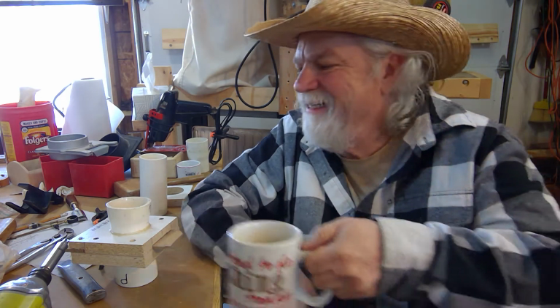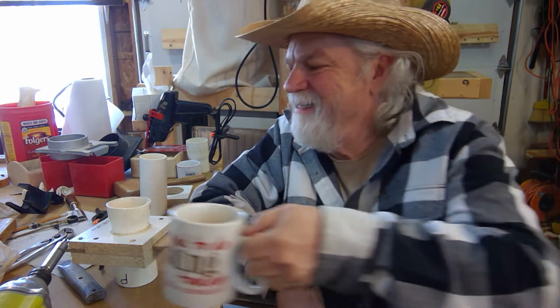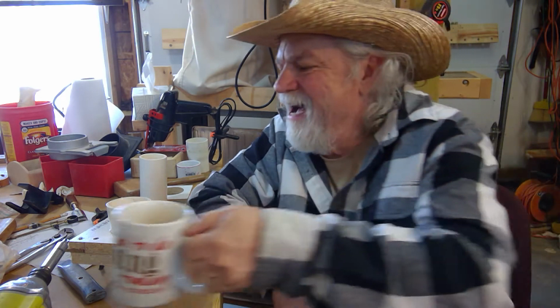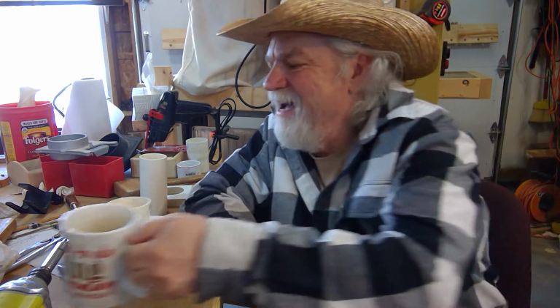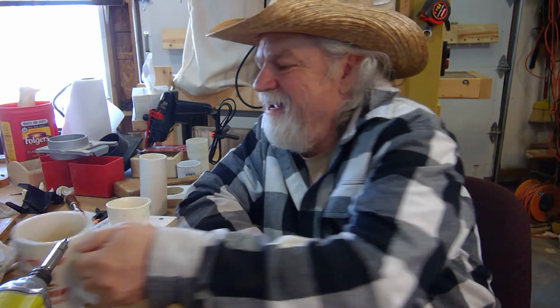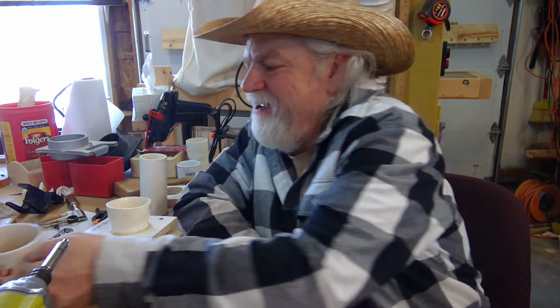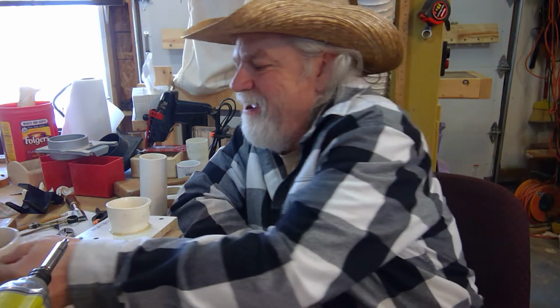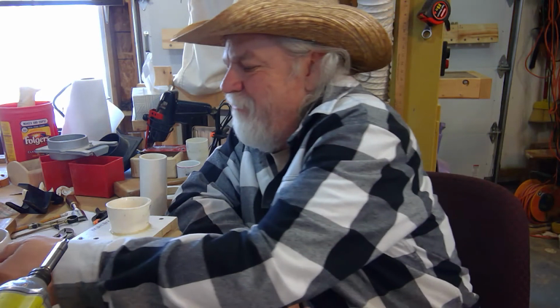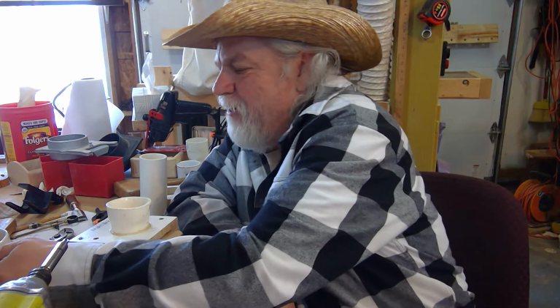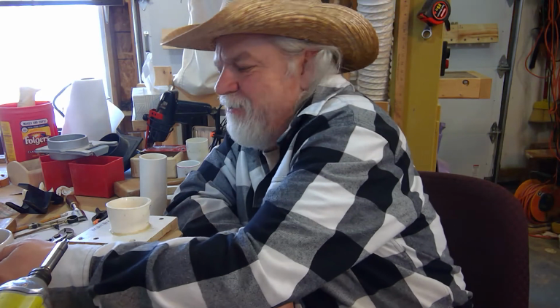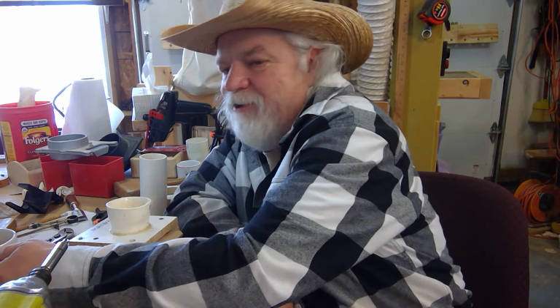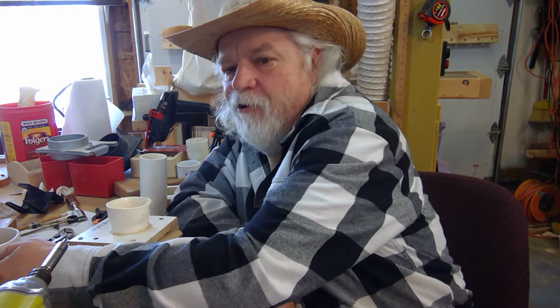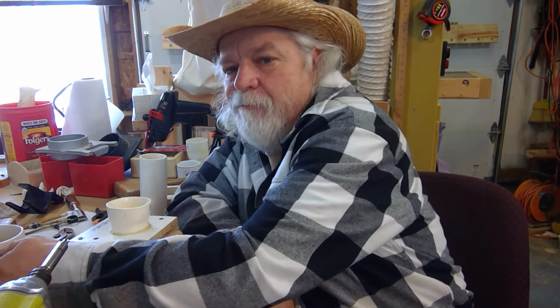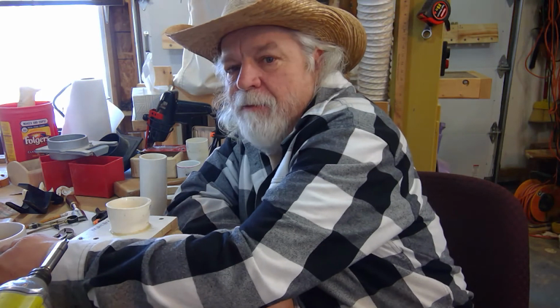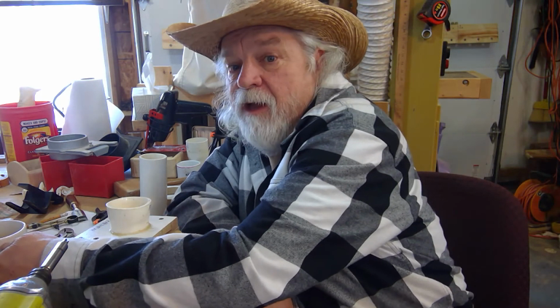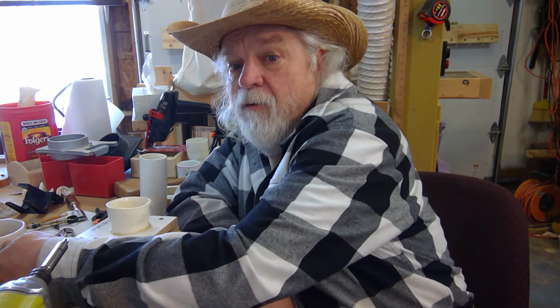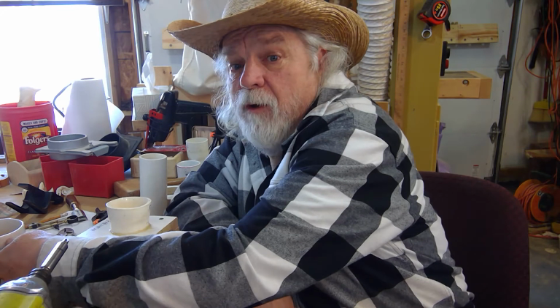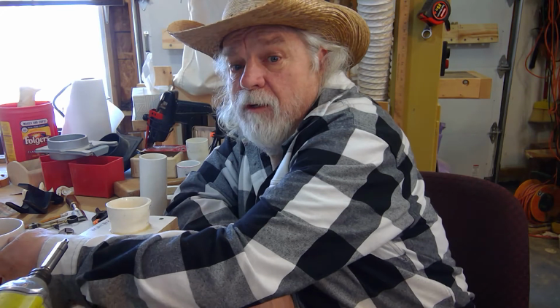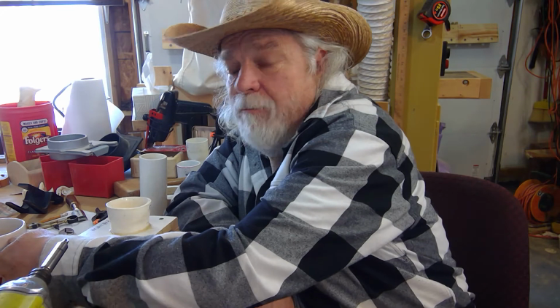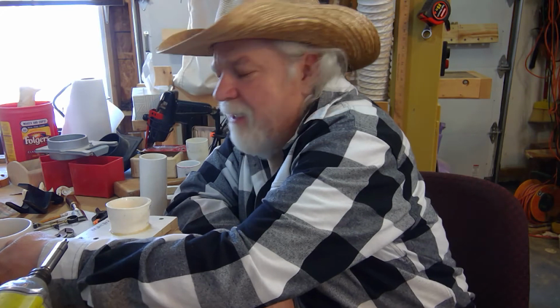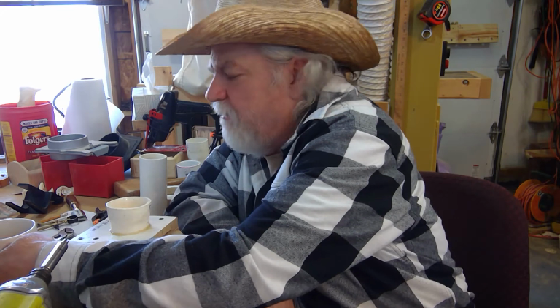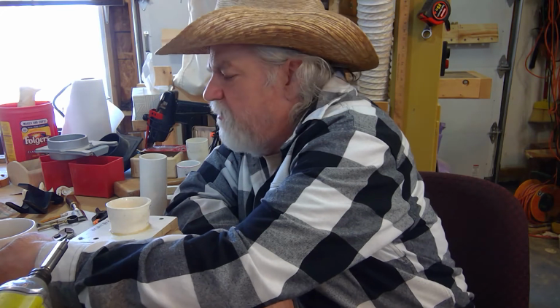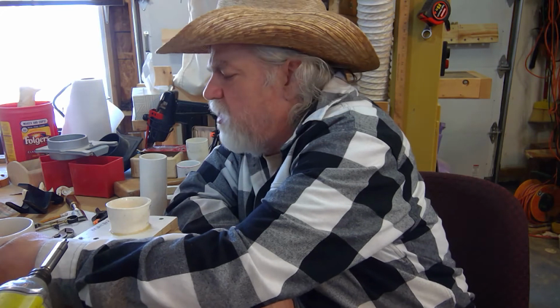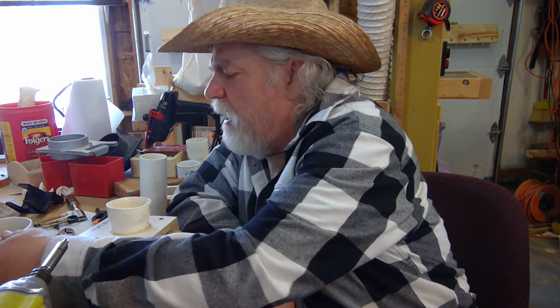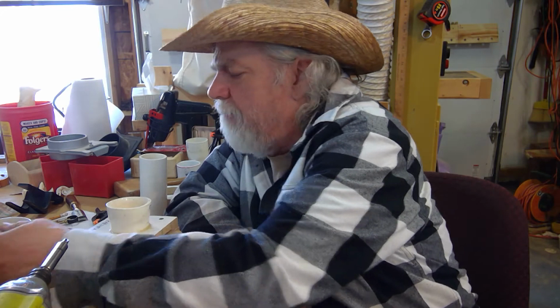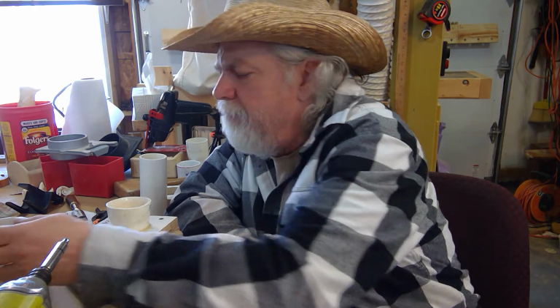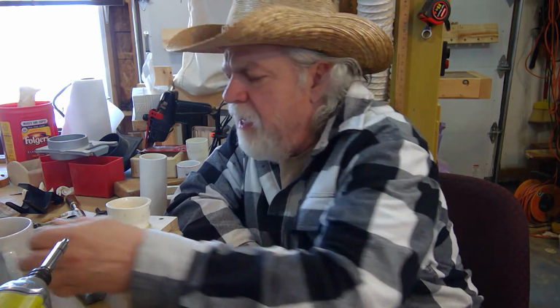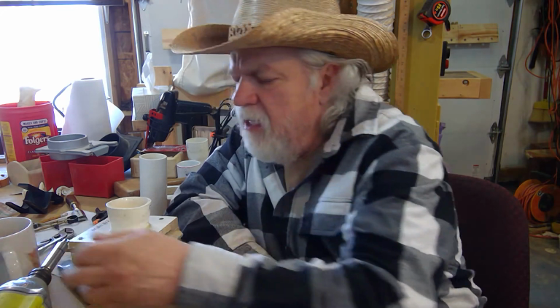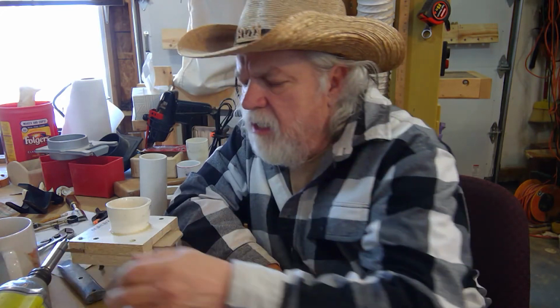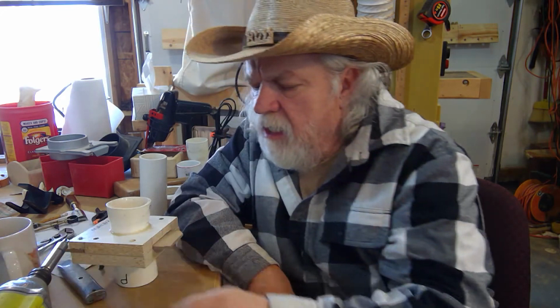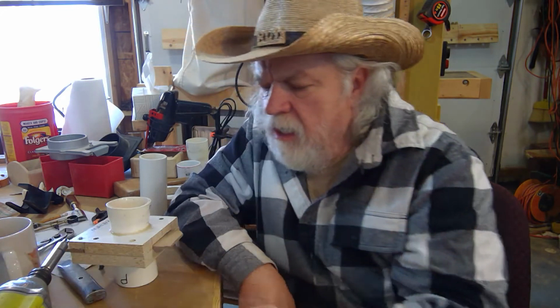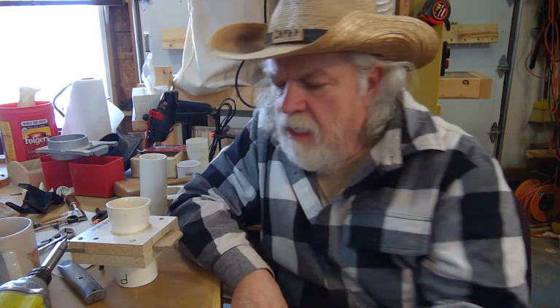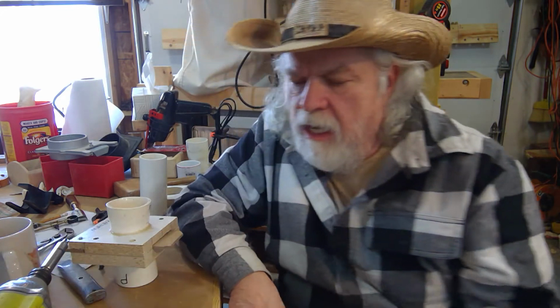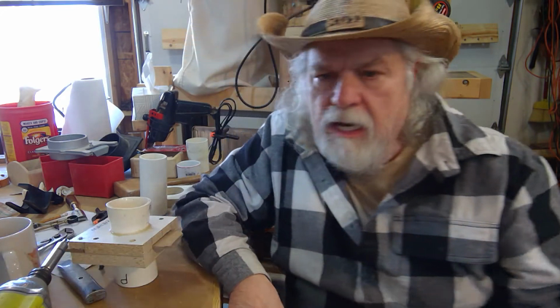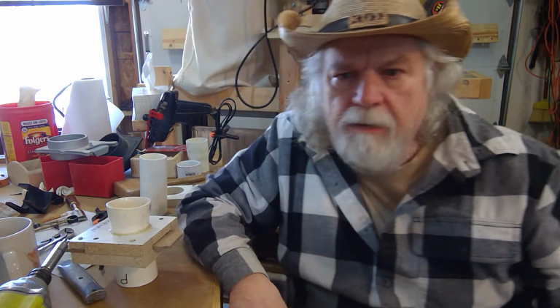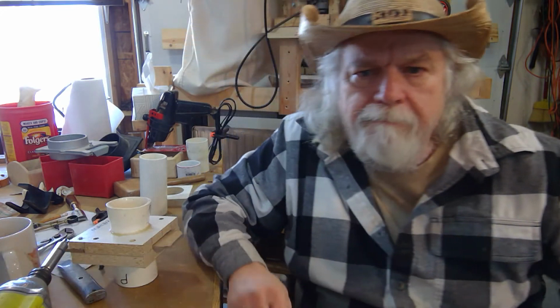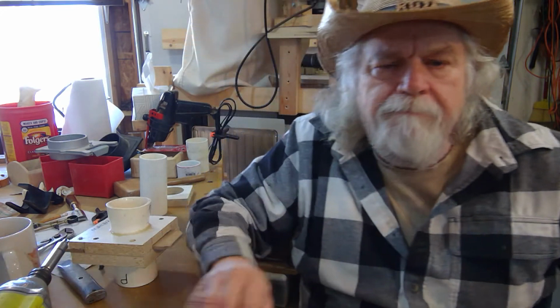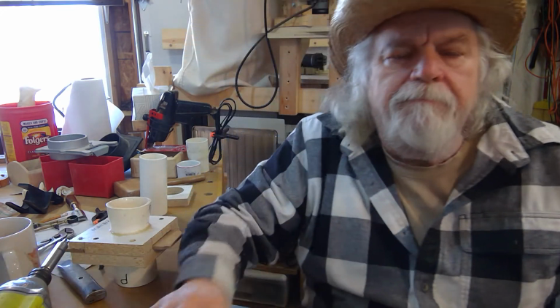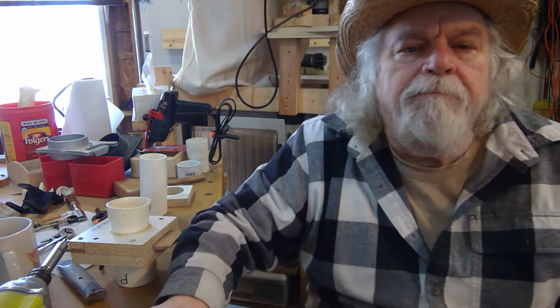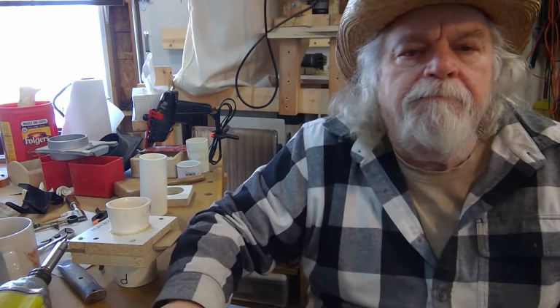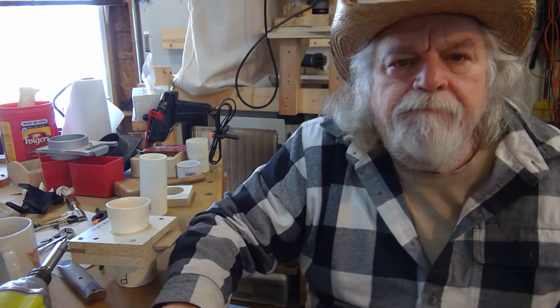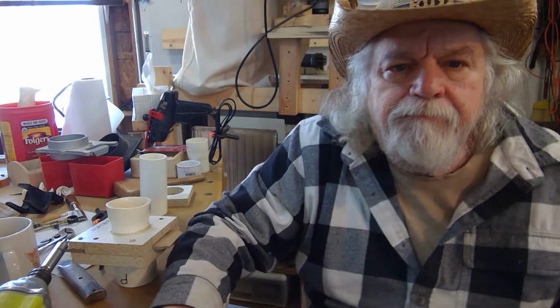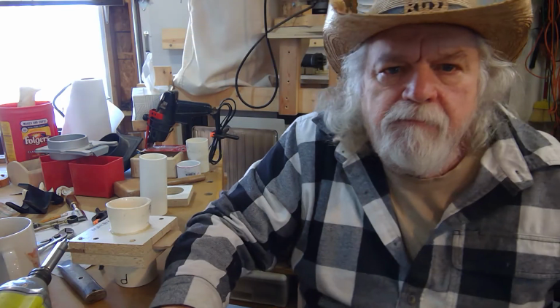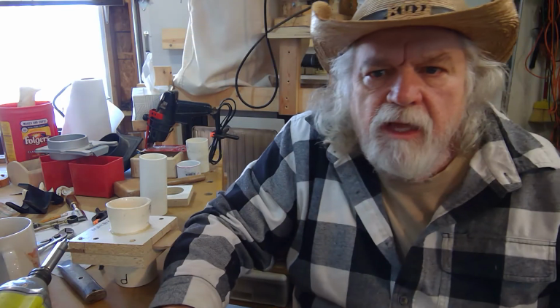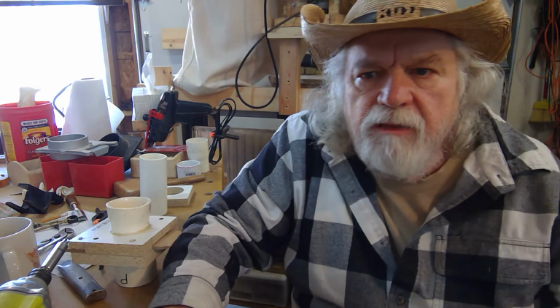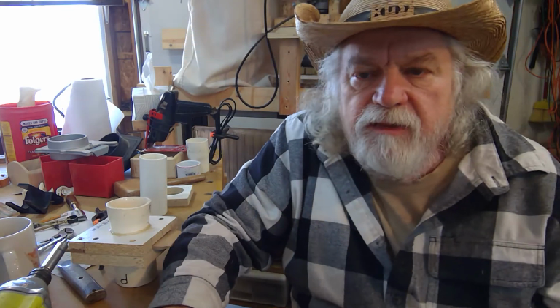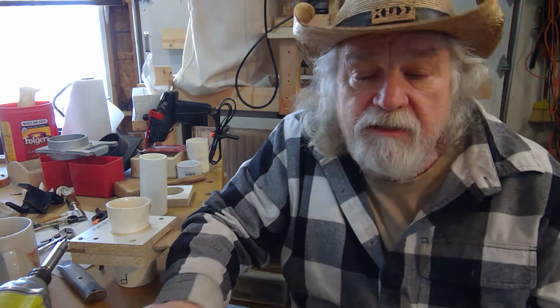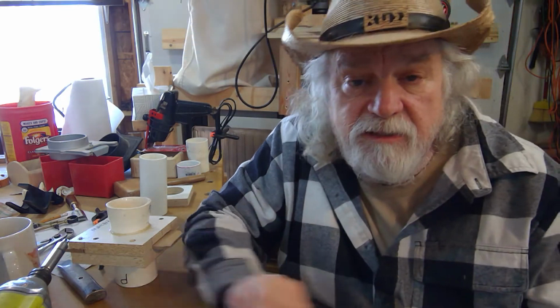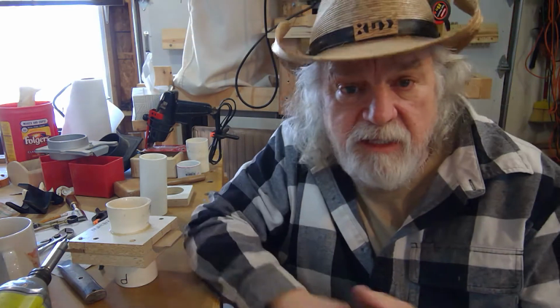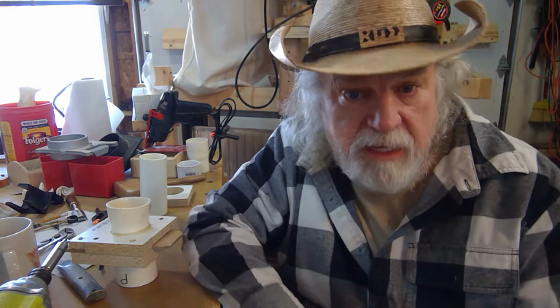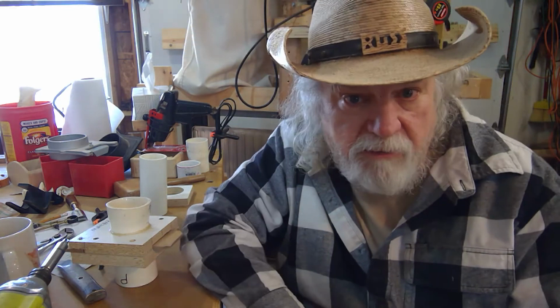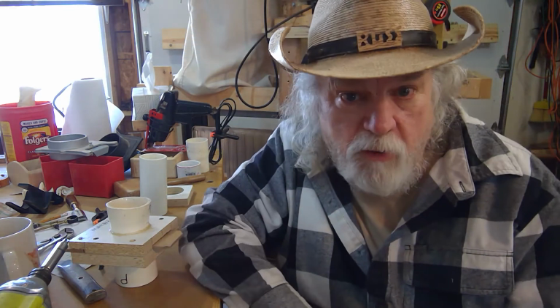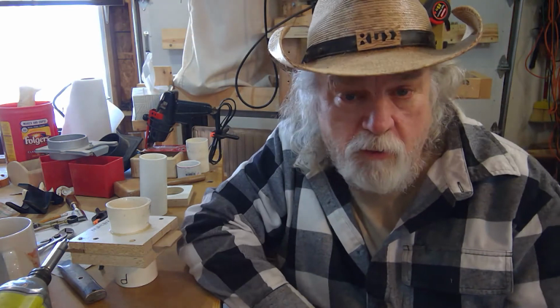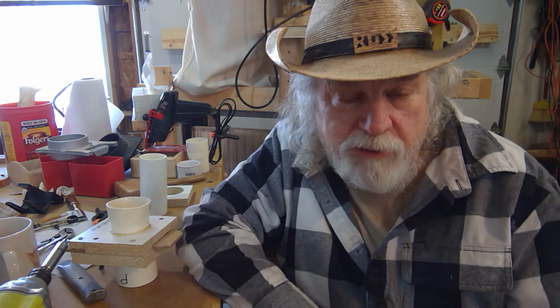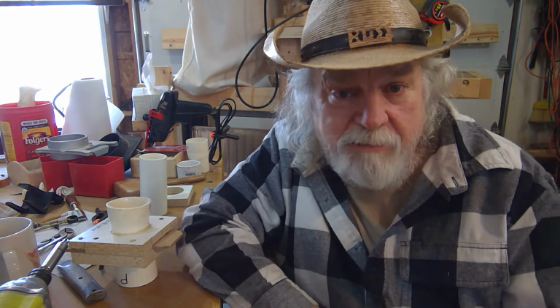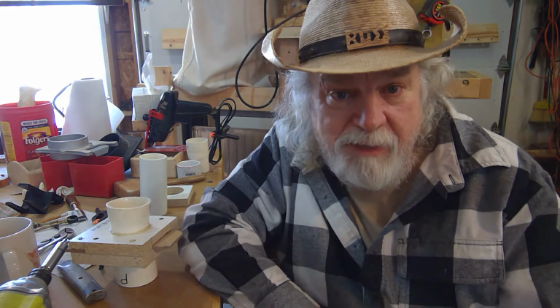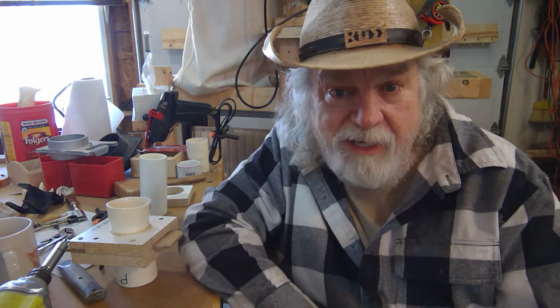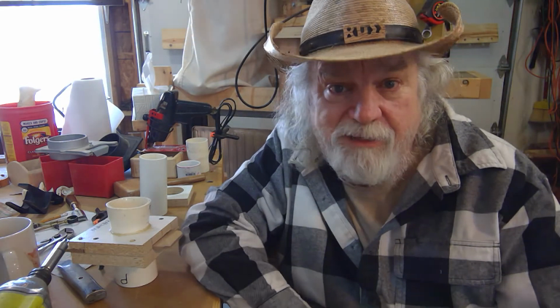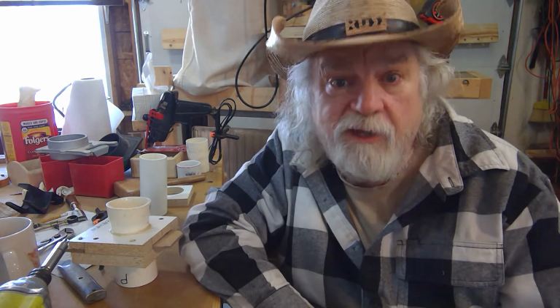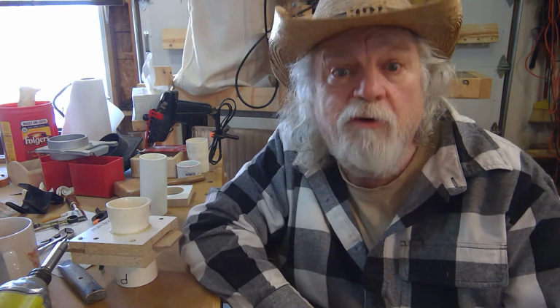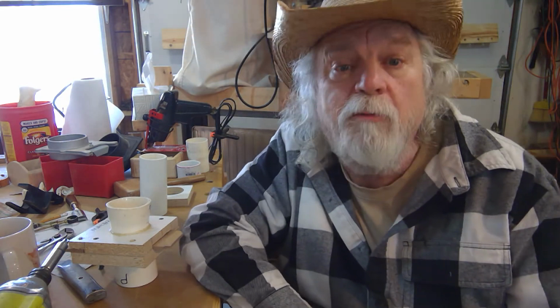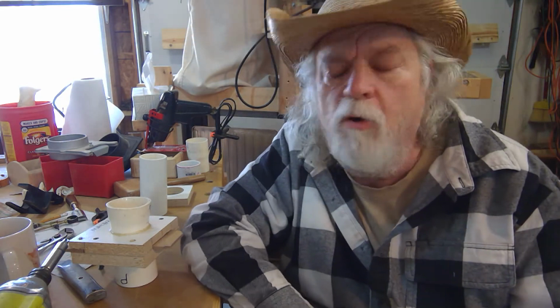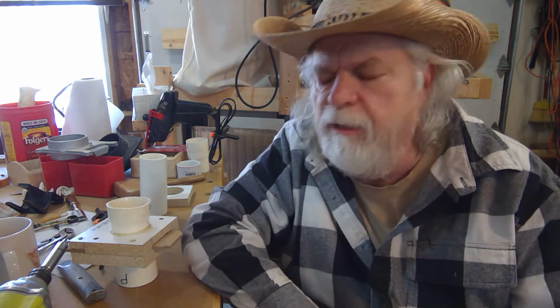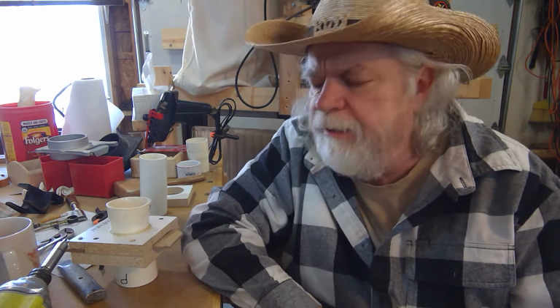Hi, hey, Russ here. Welcome back to the shop. This is another OTB thinker moment.